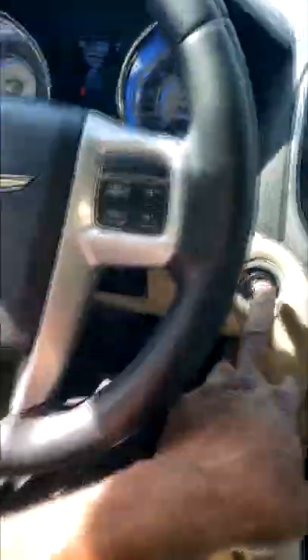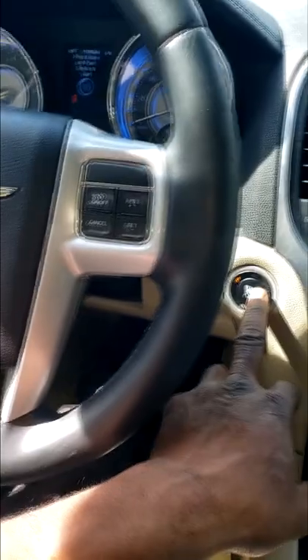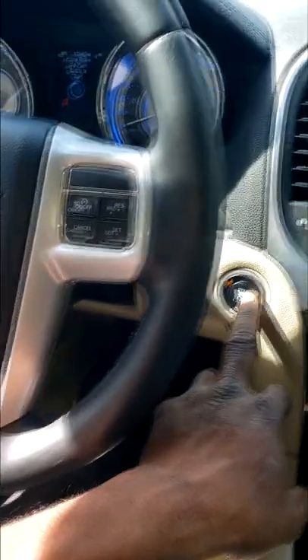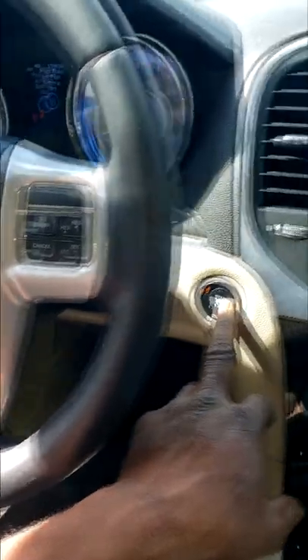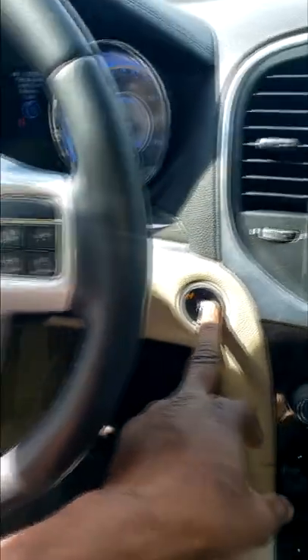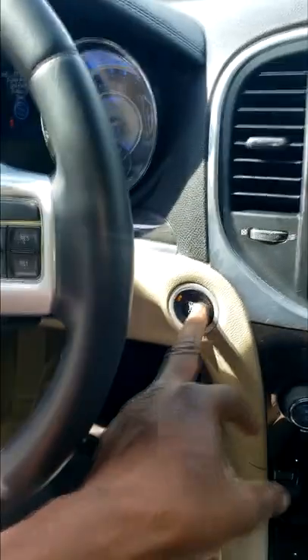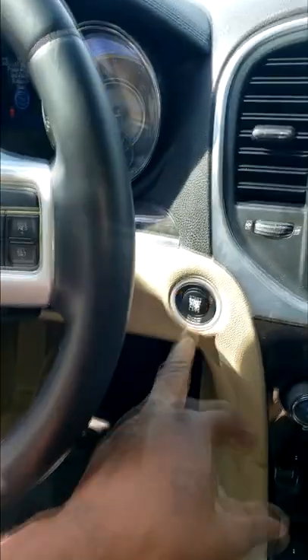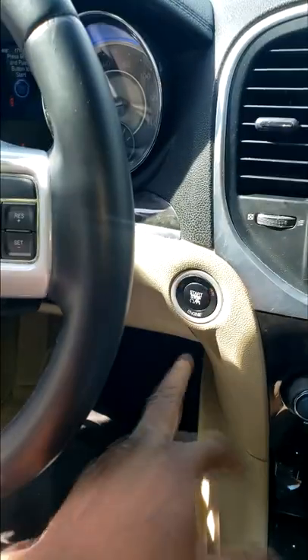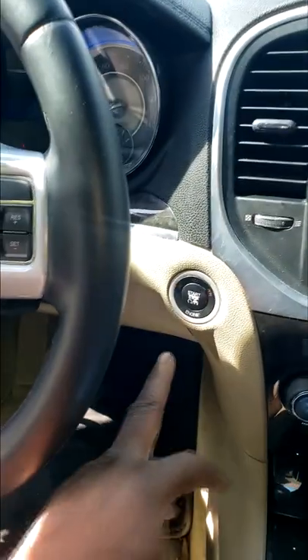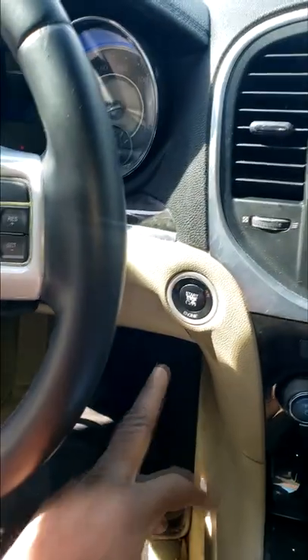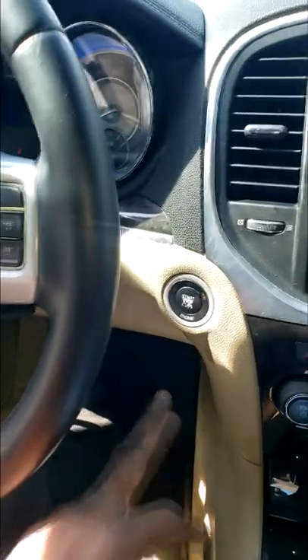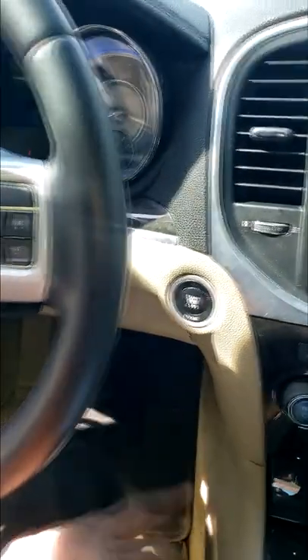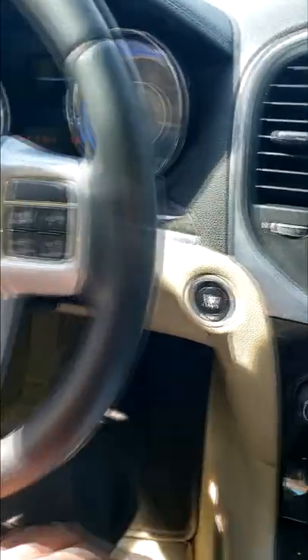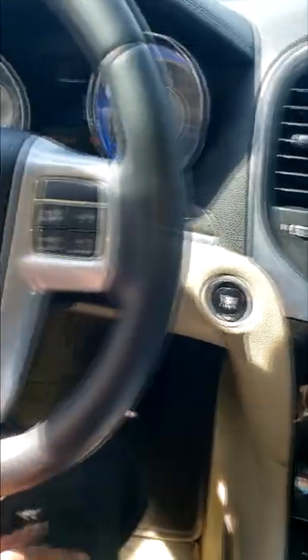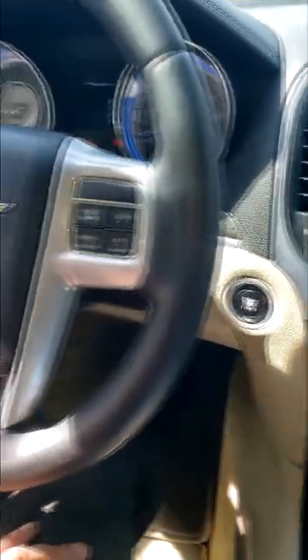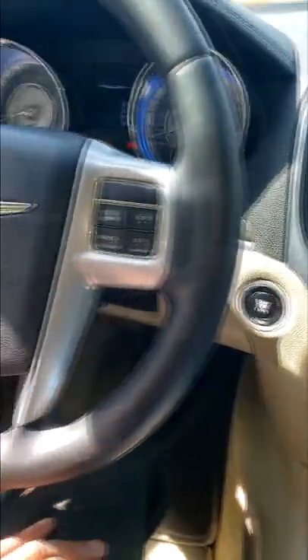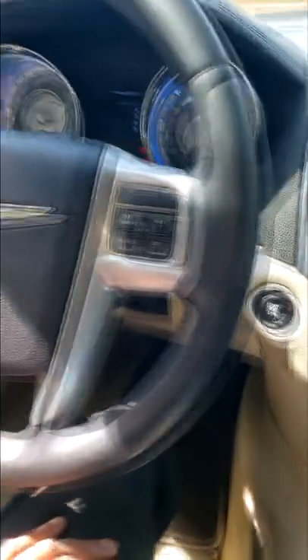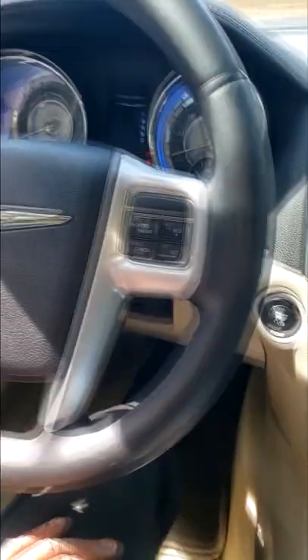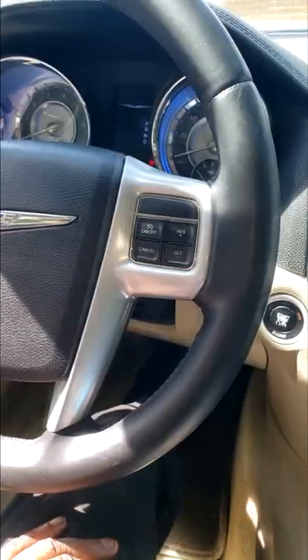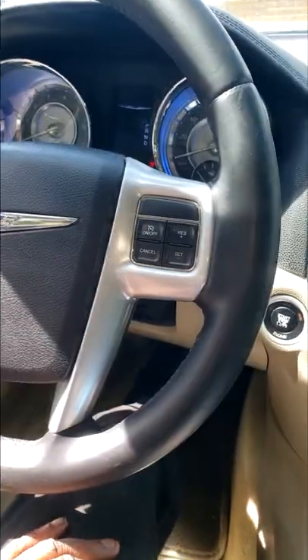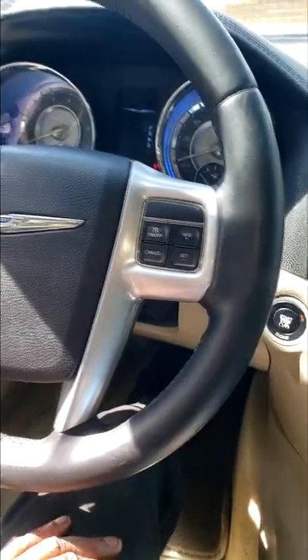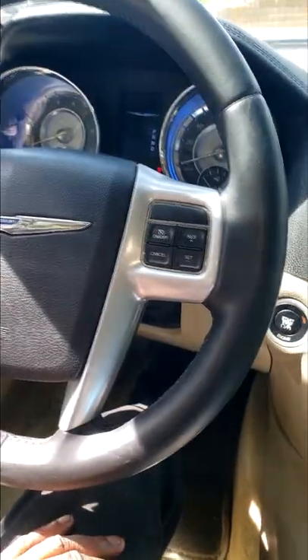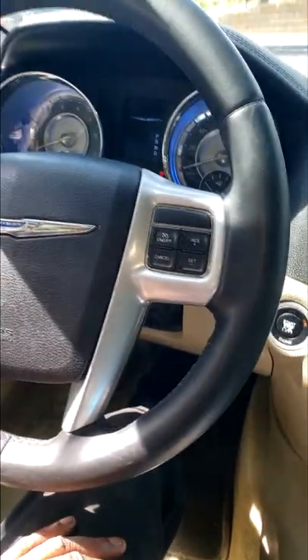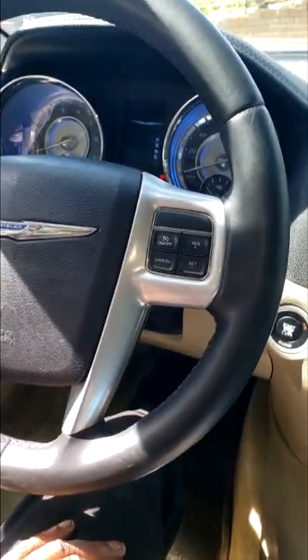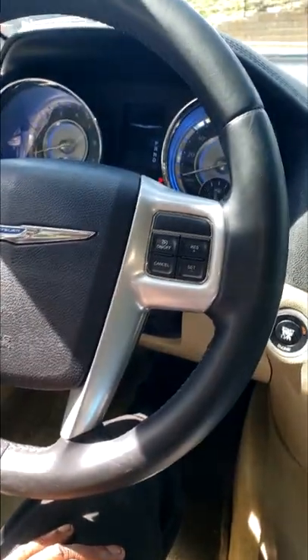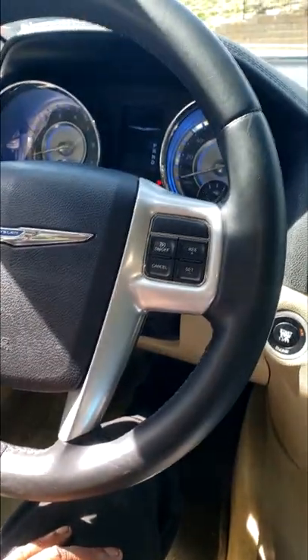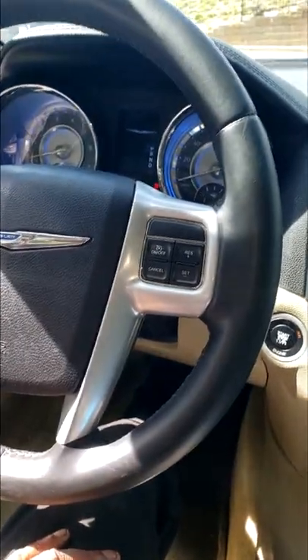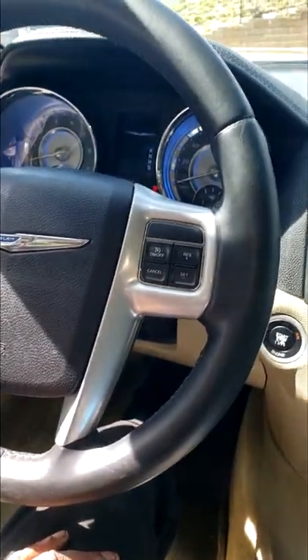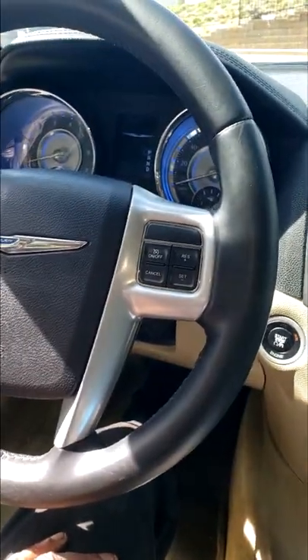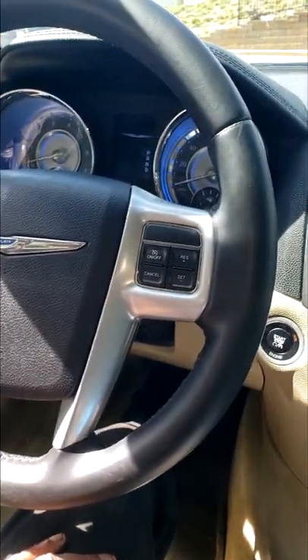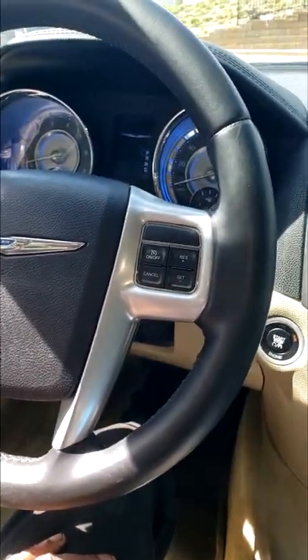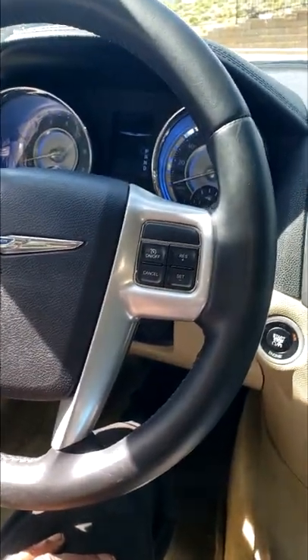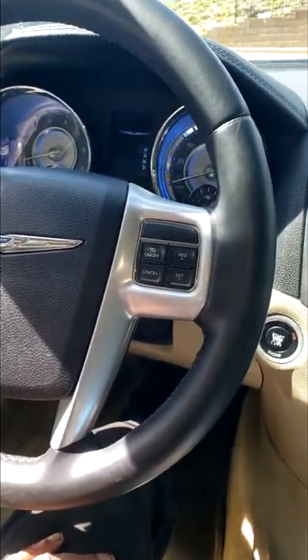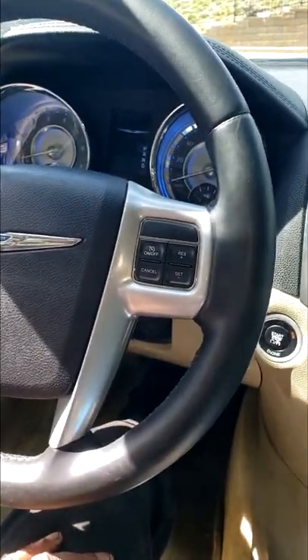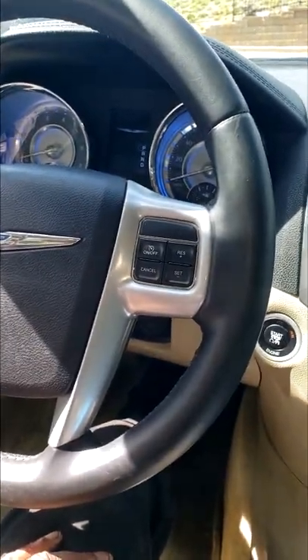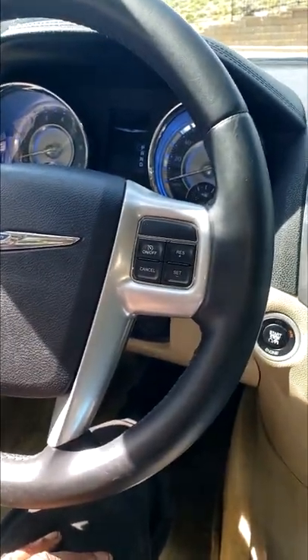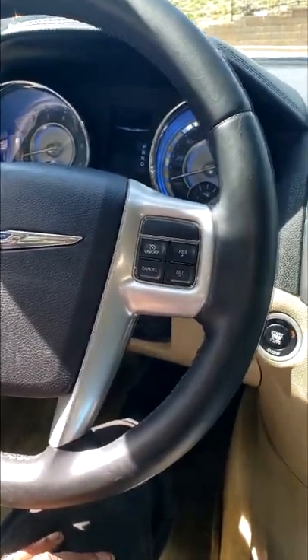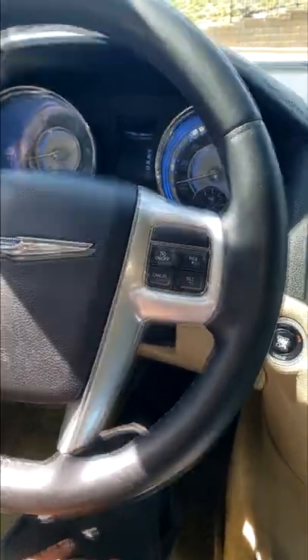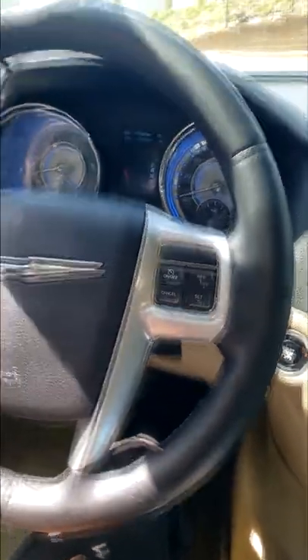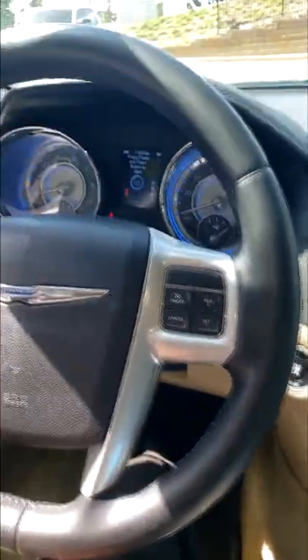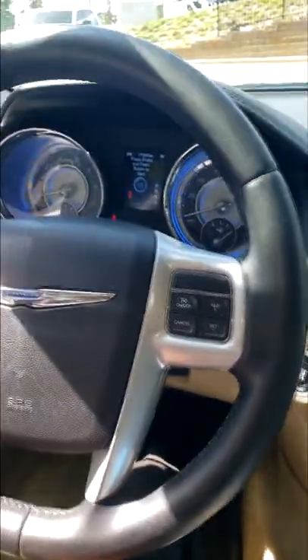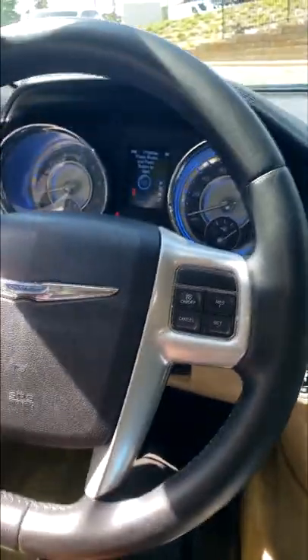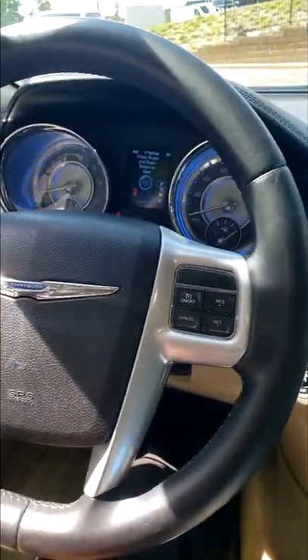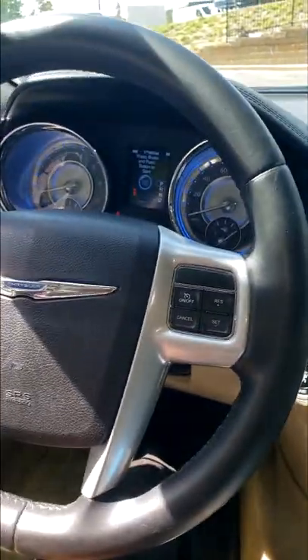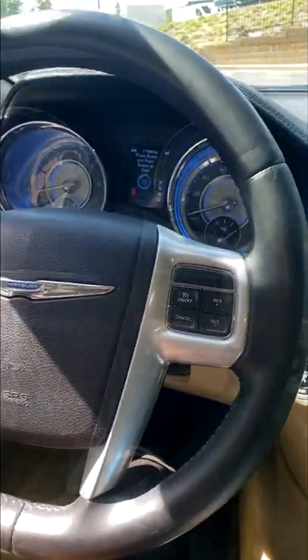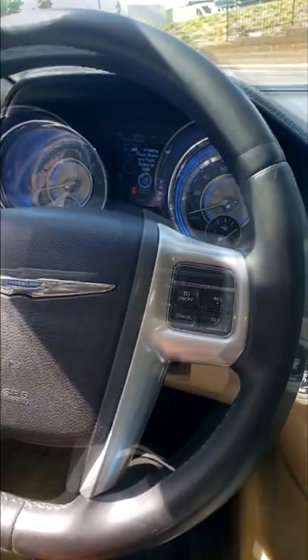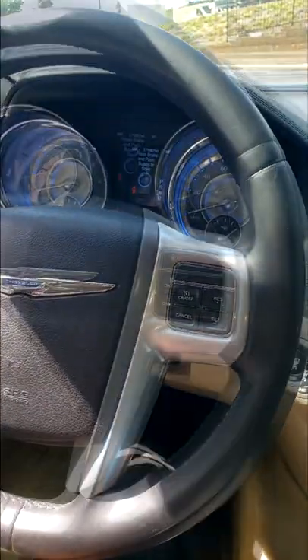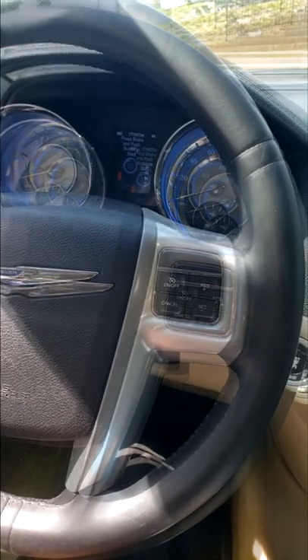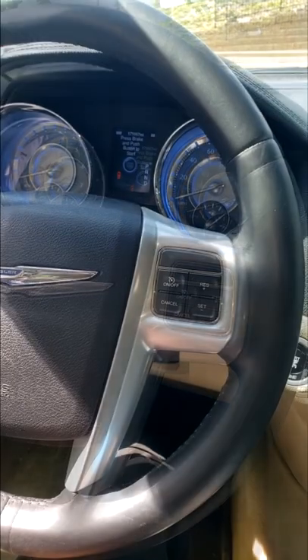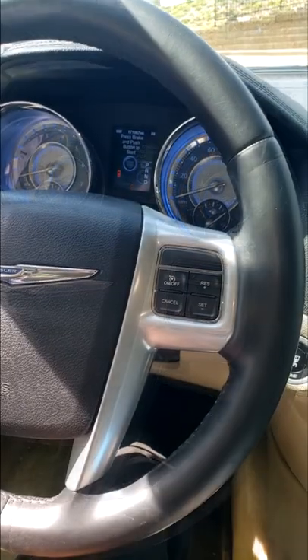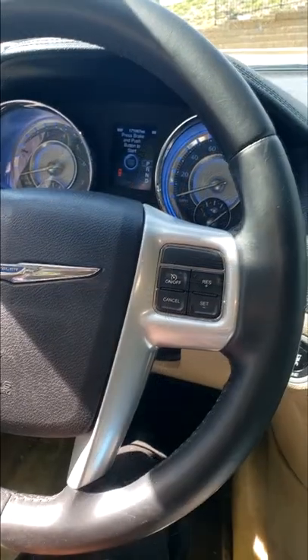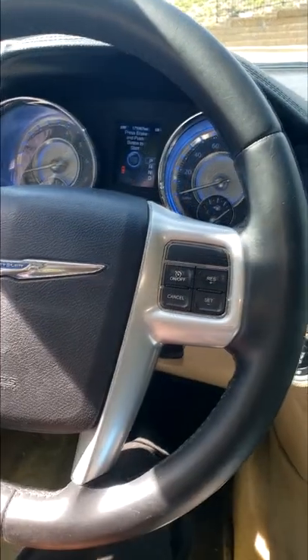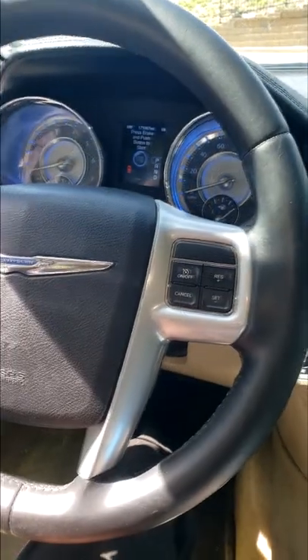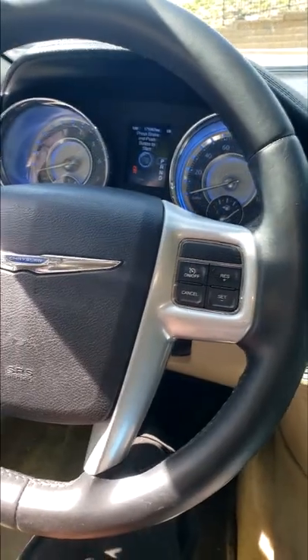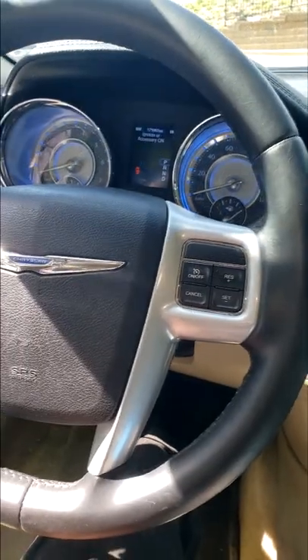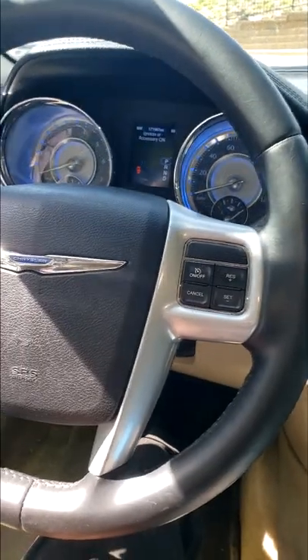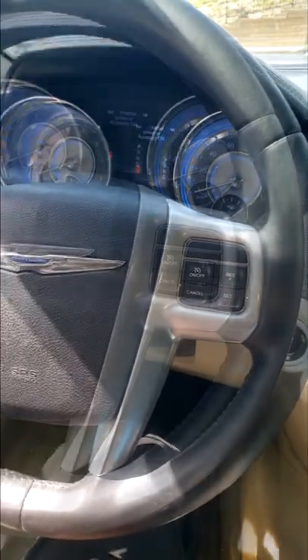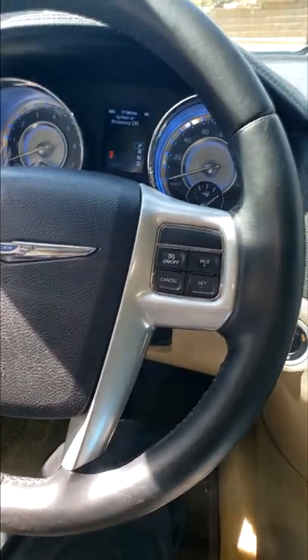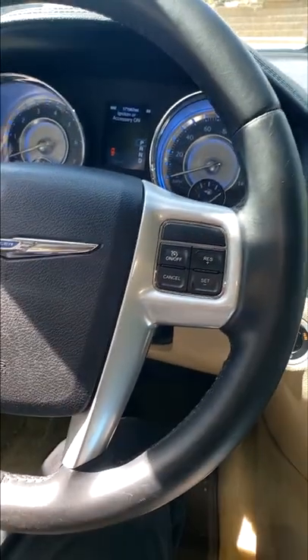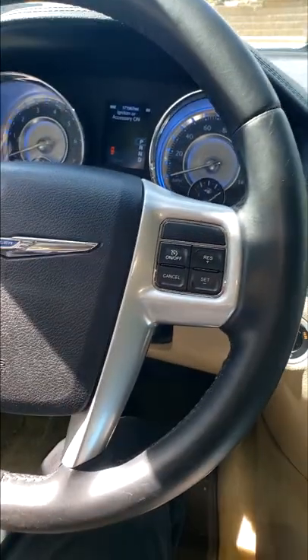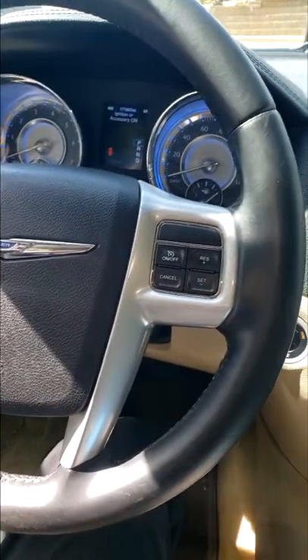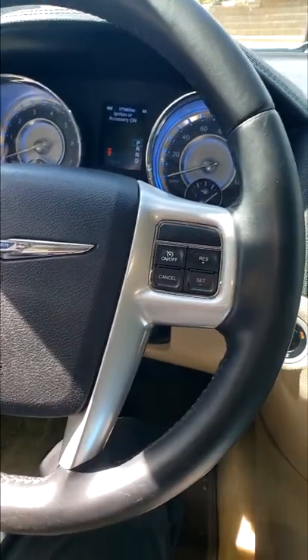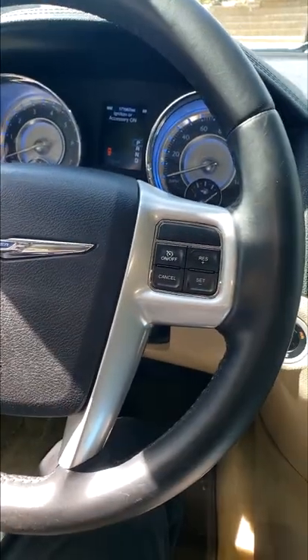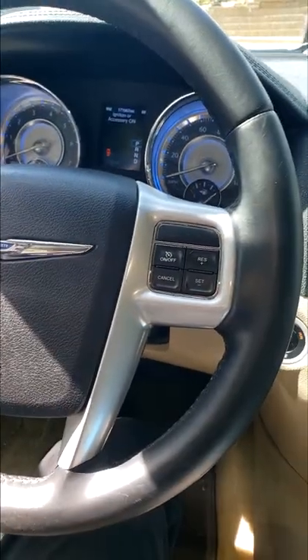Let's push the start. There you go — spin it over, no start. What does that sound like? Wow. Sounds like no fuel.